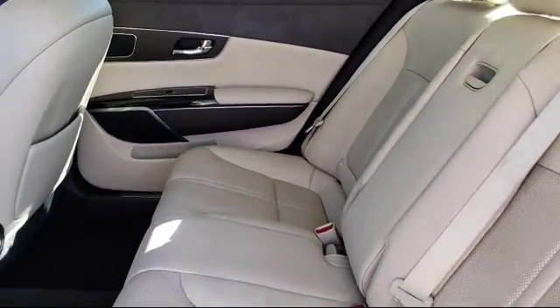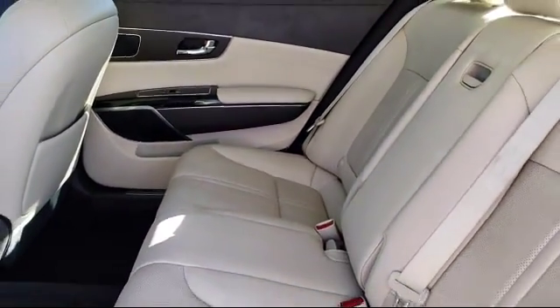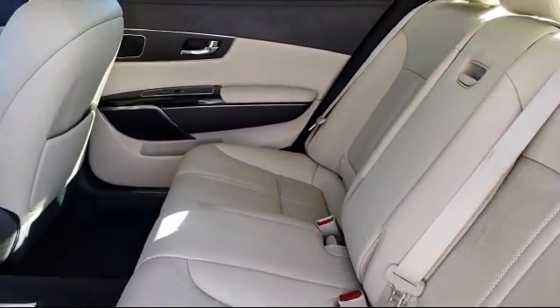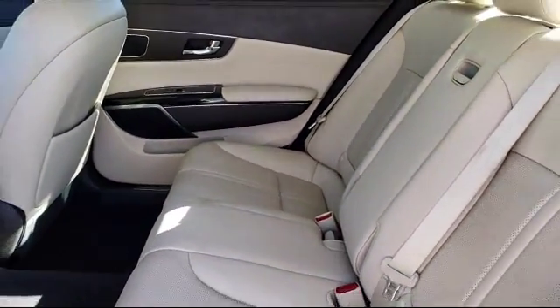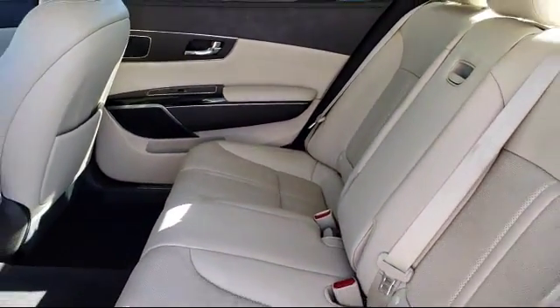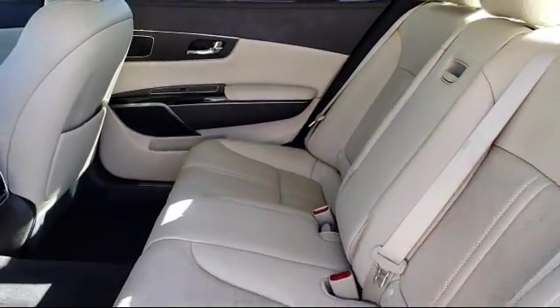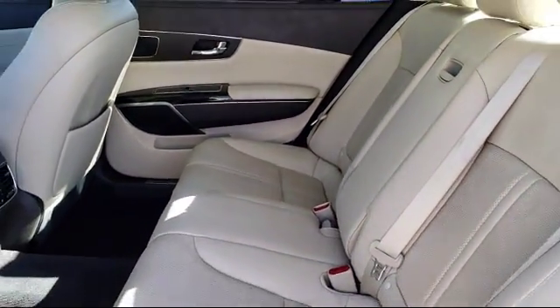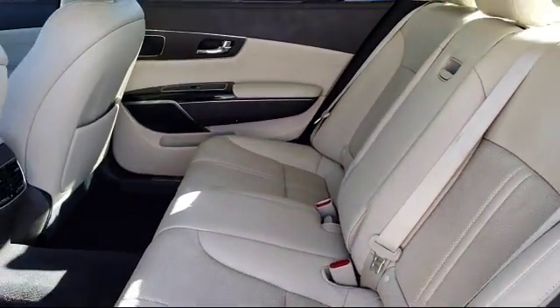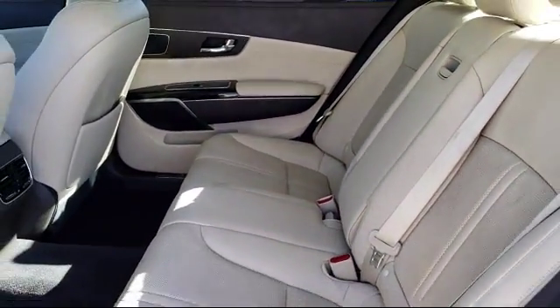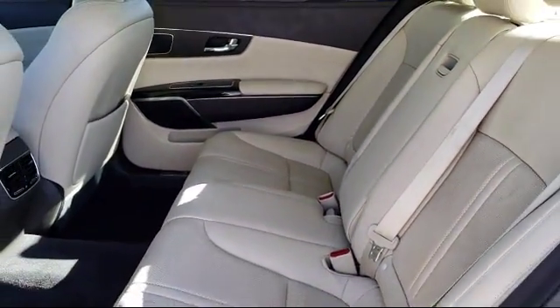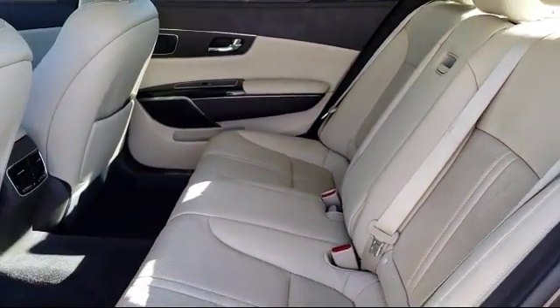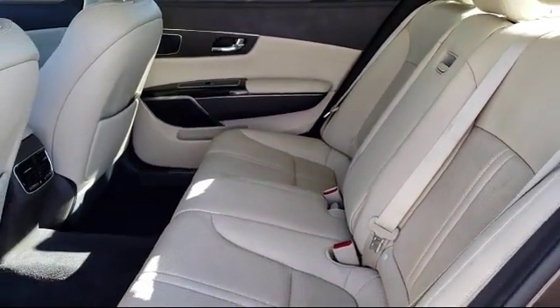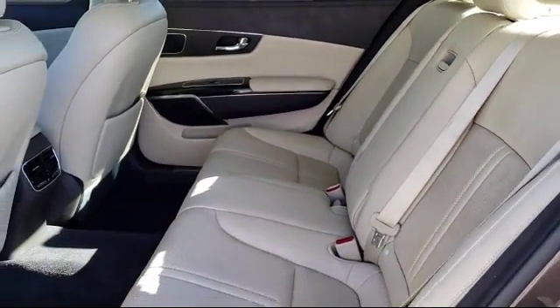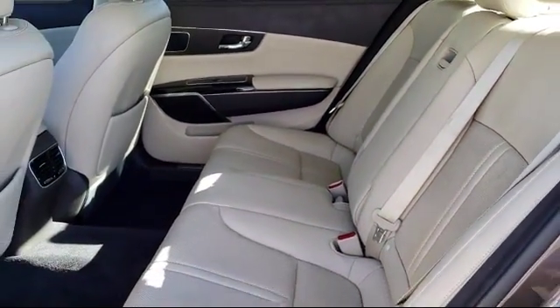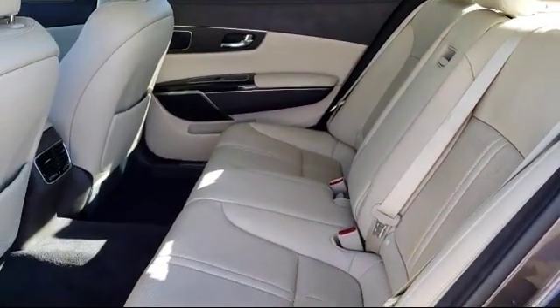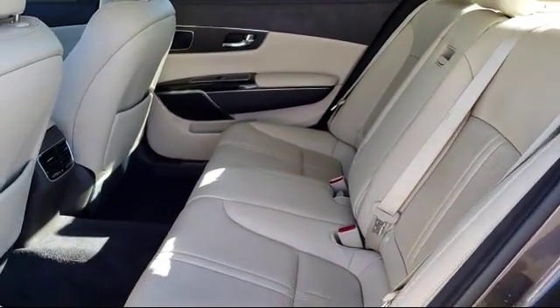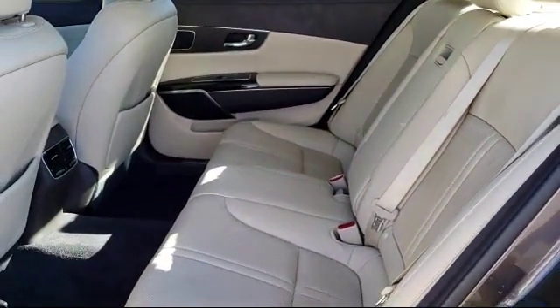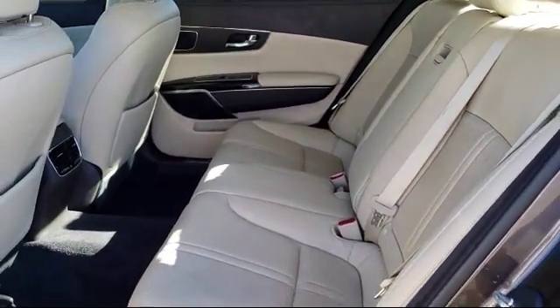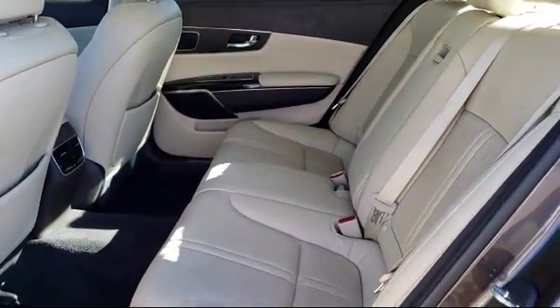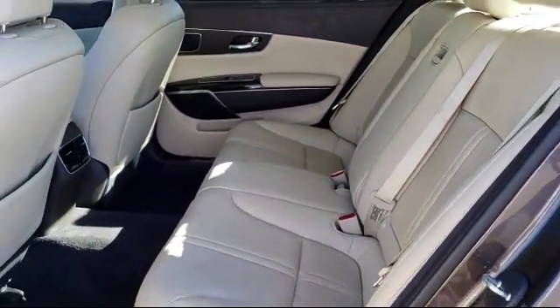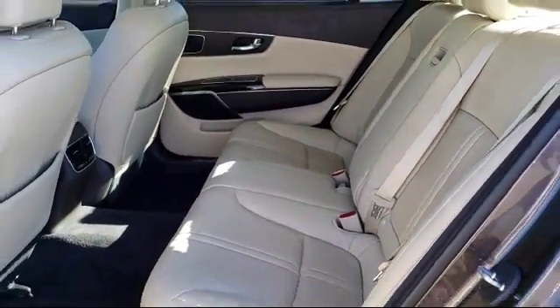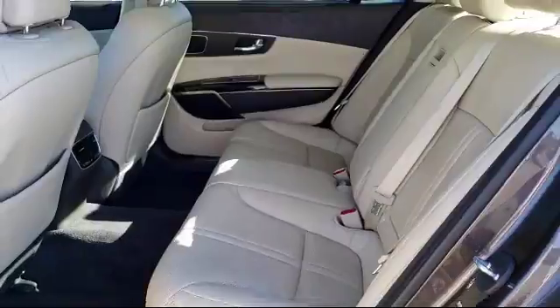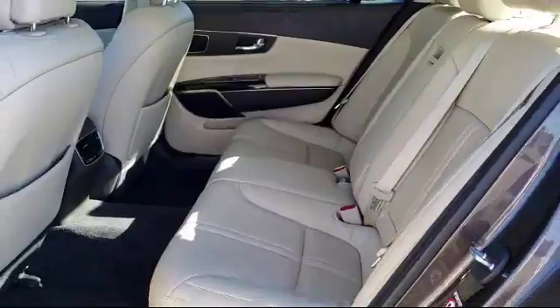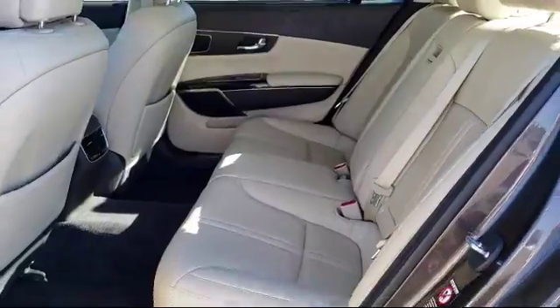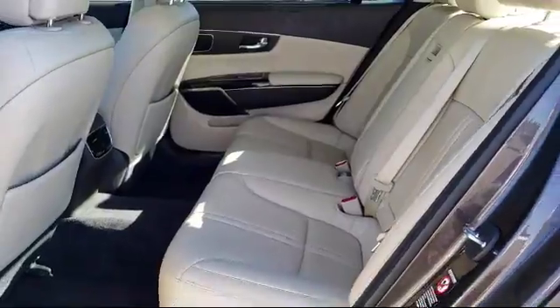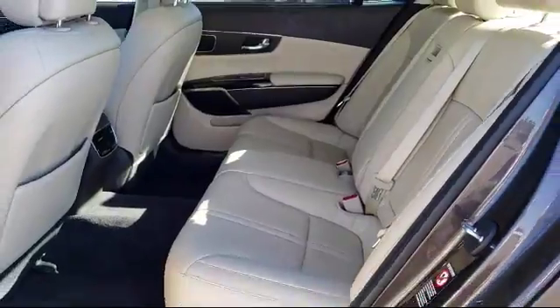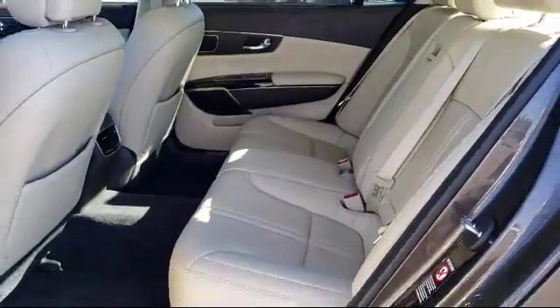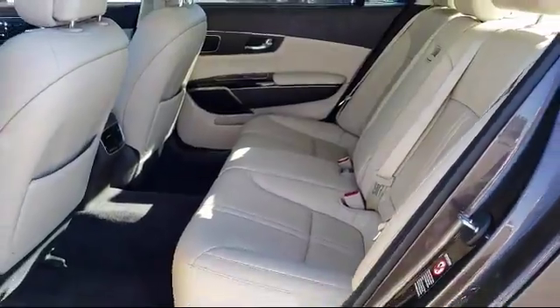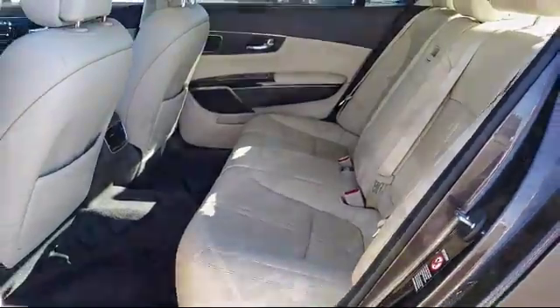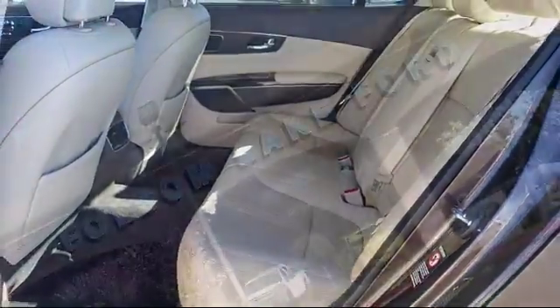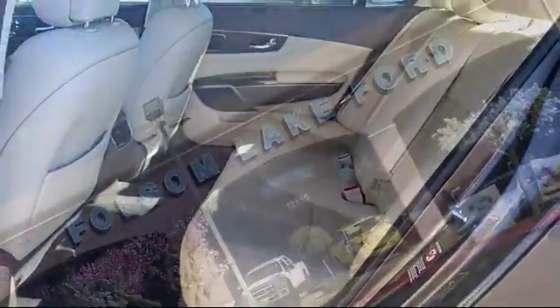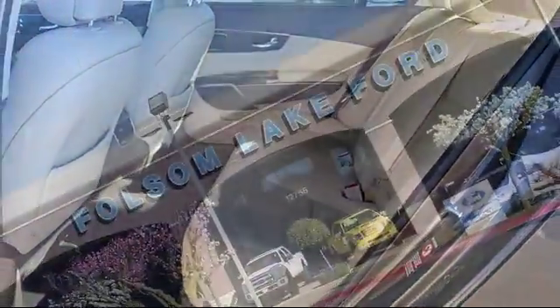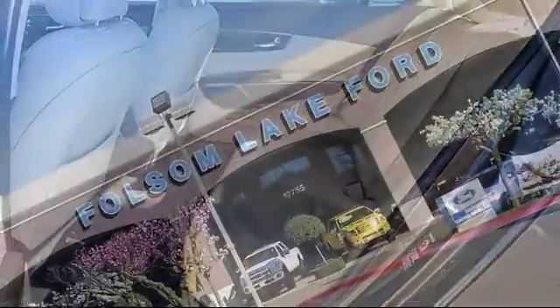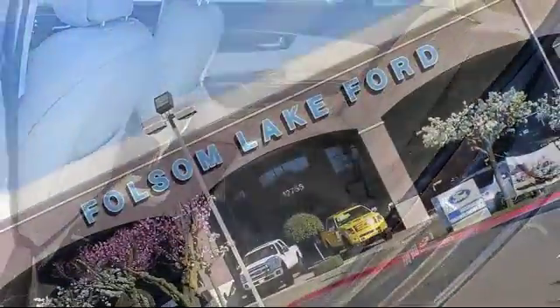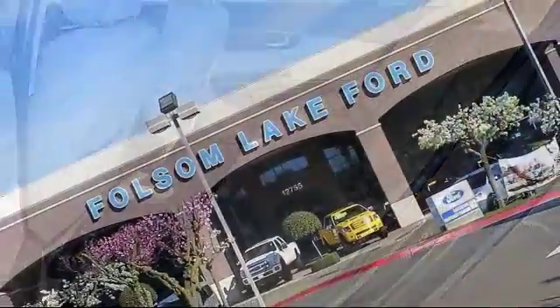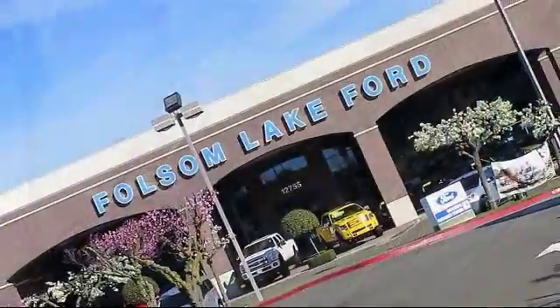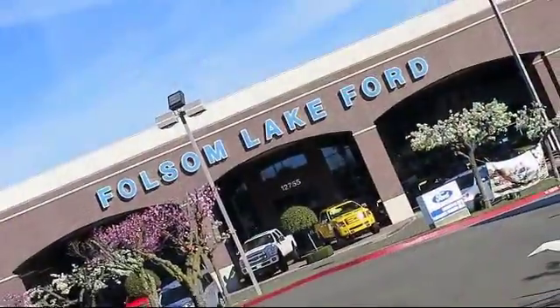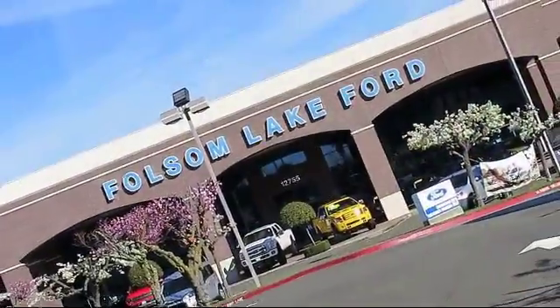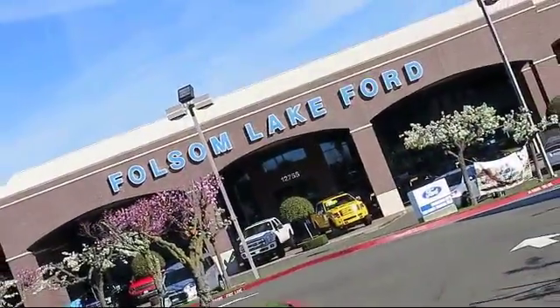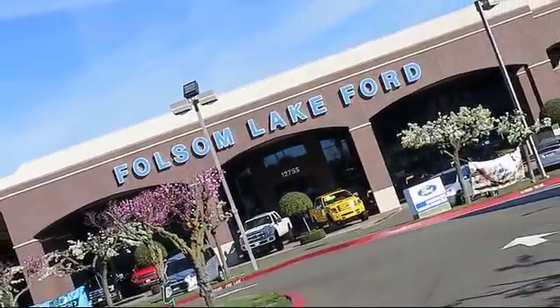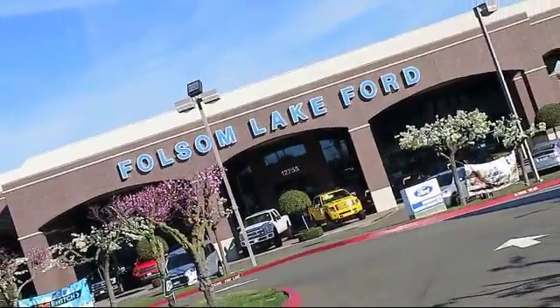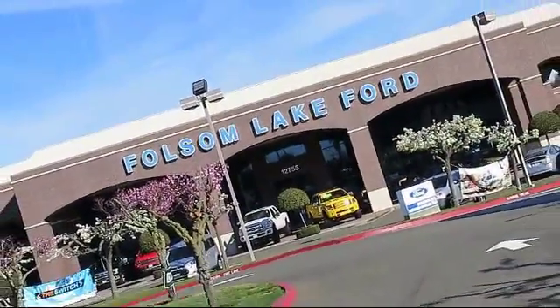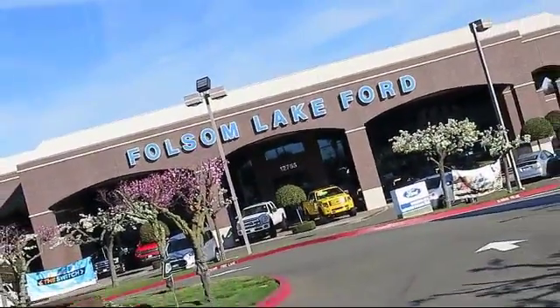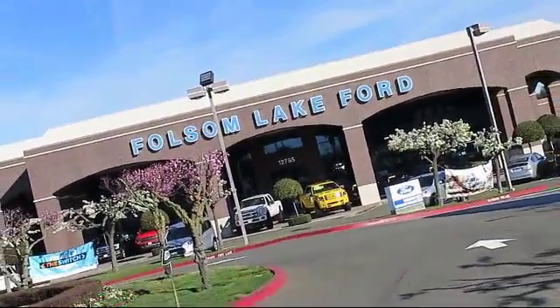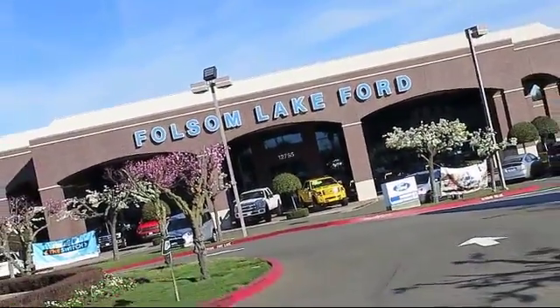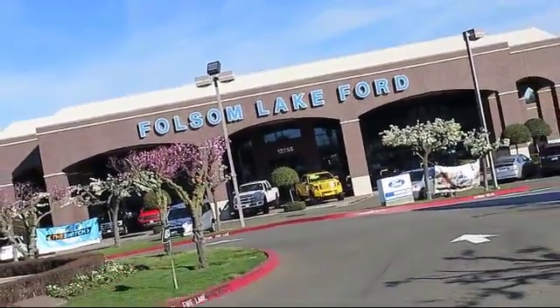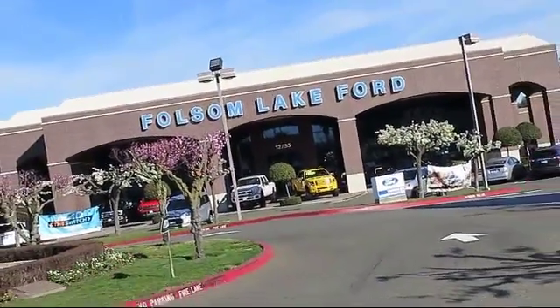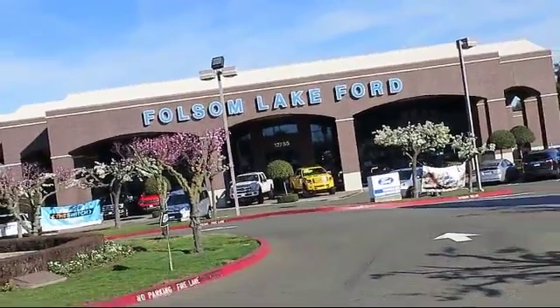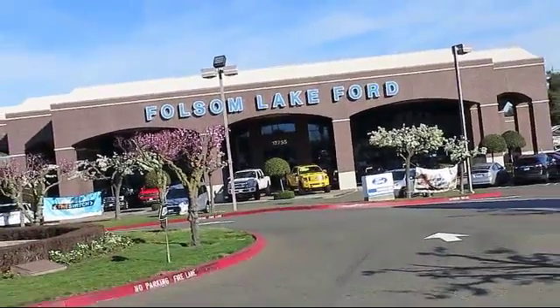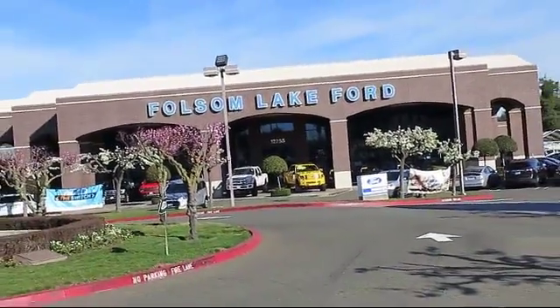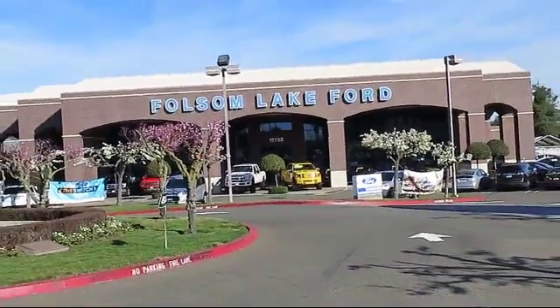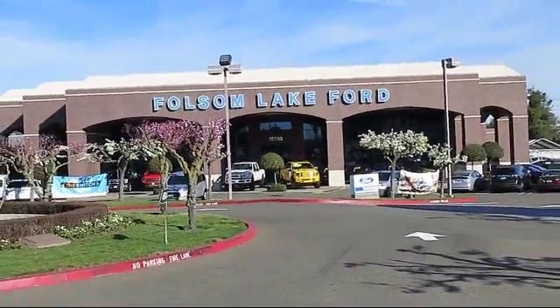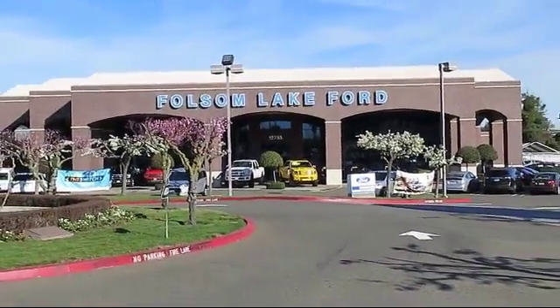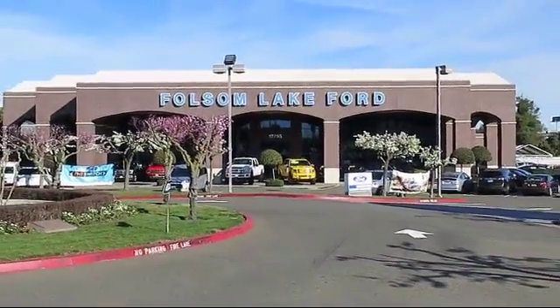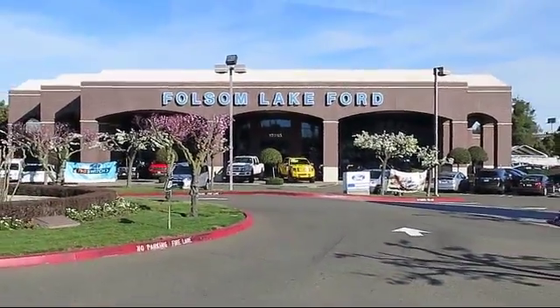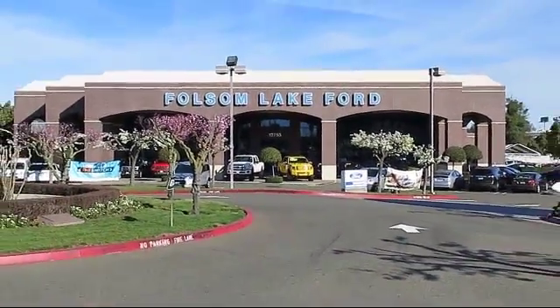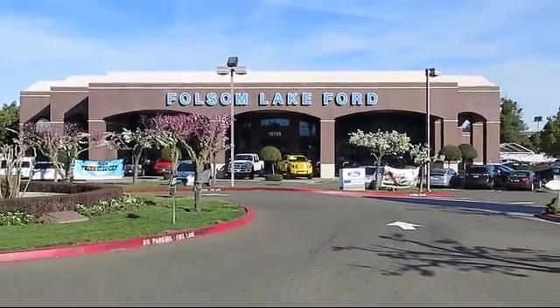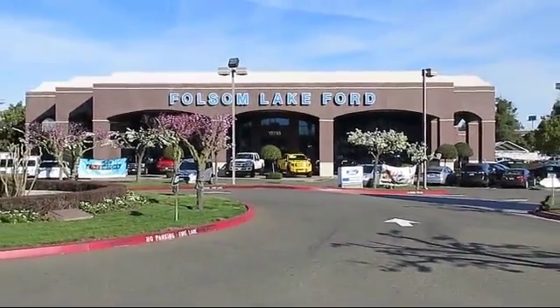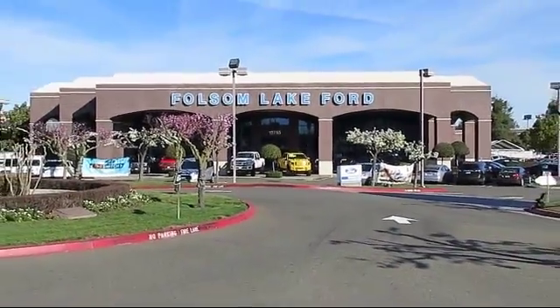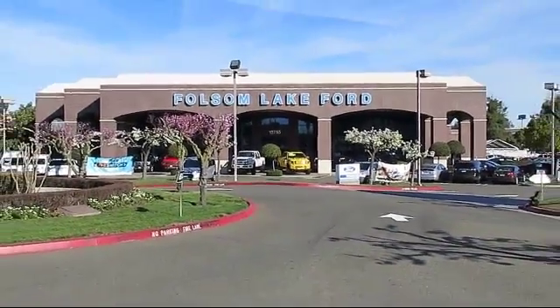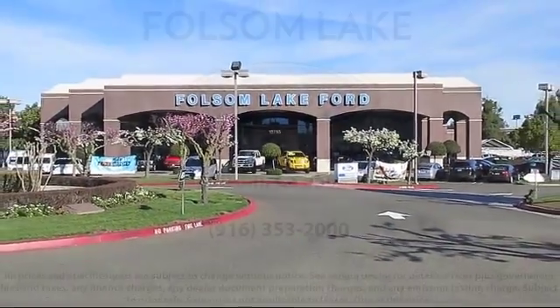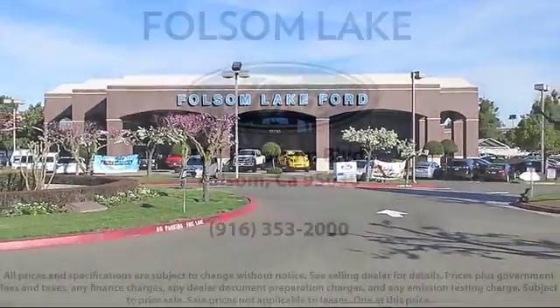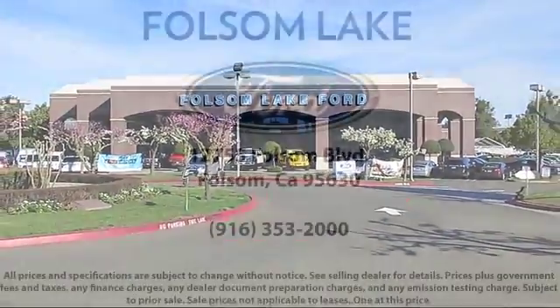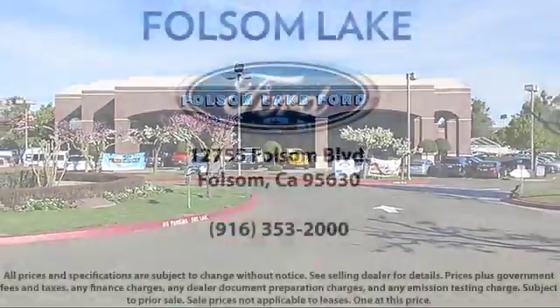Come in today and let us show you what excellence in customer service looks like. We're located off Highway 50 at Folsom Boulevard, under the flag. We'll be right back.